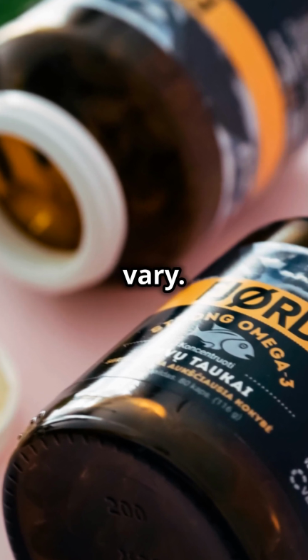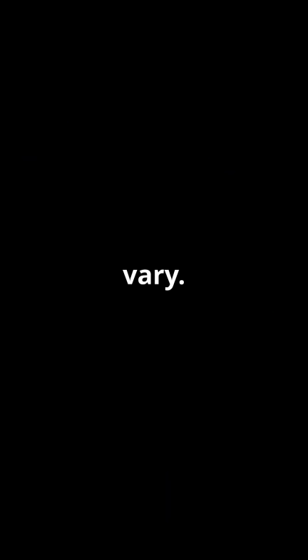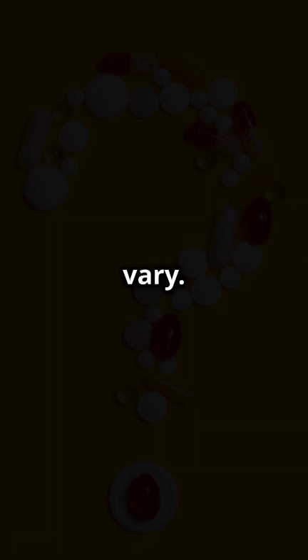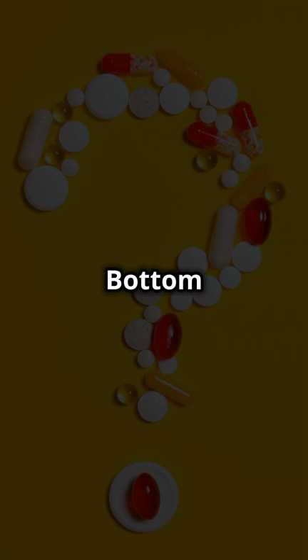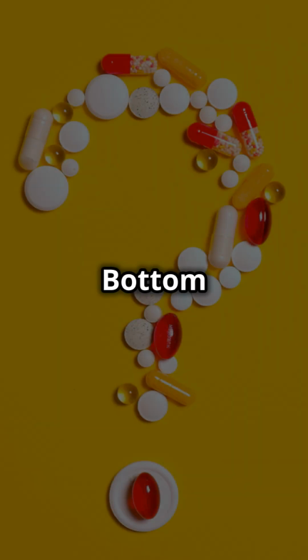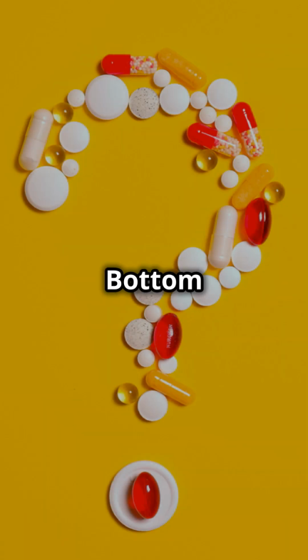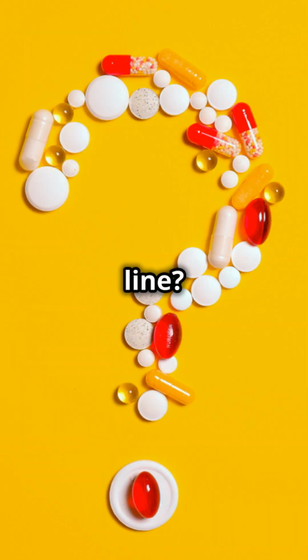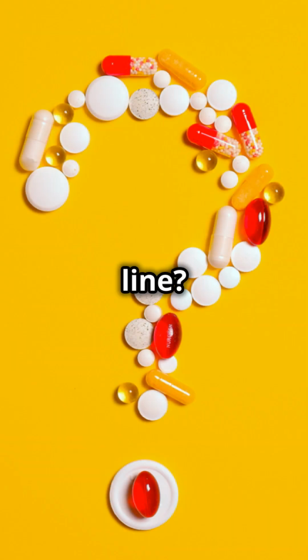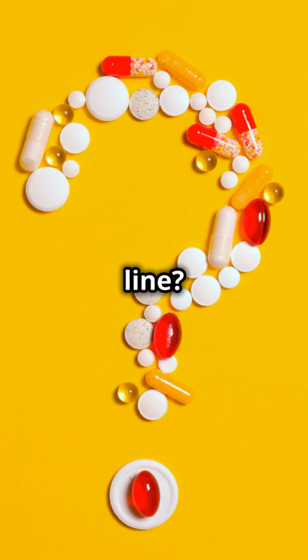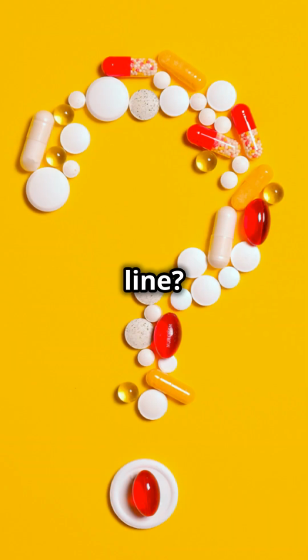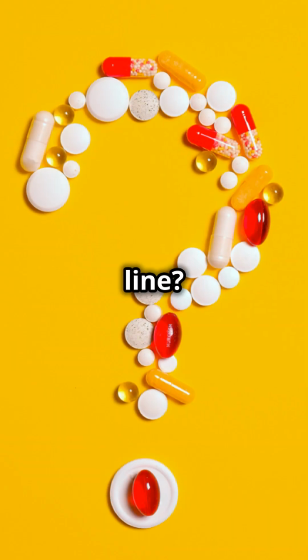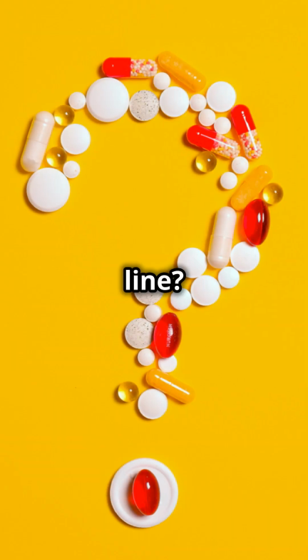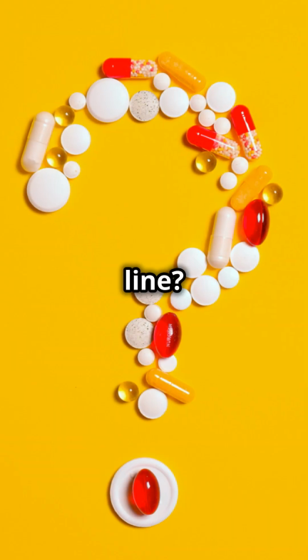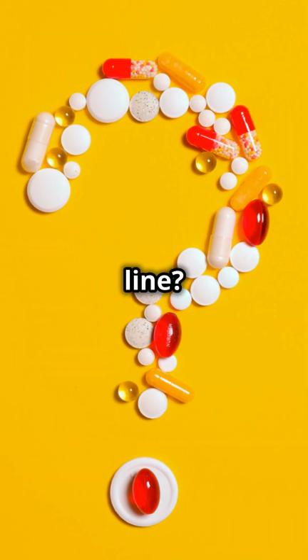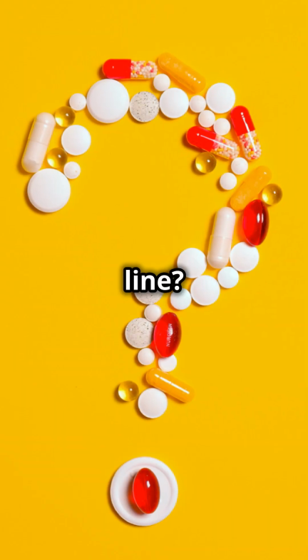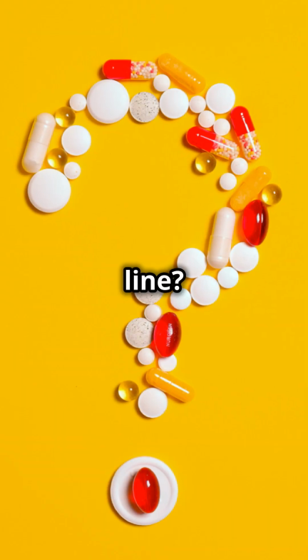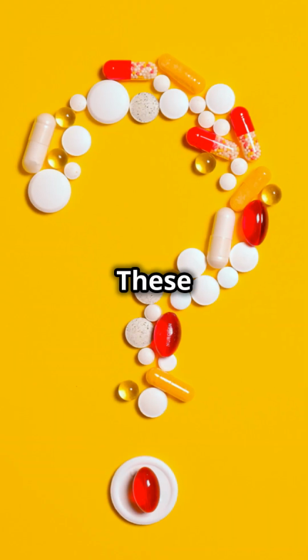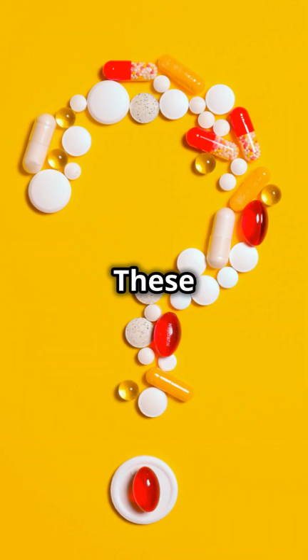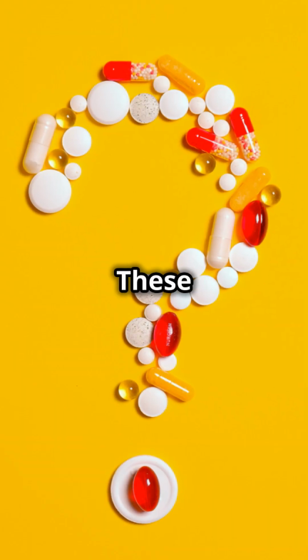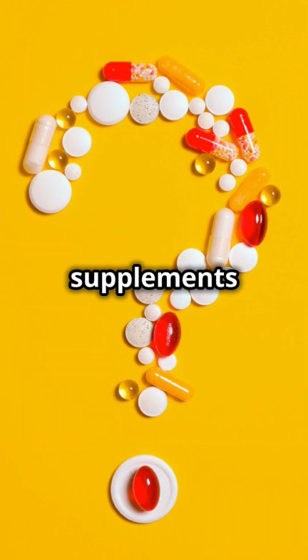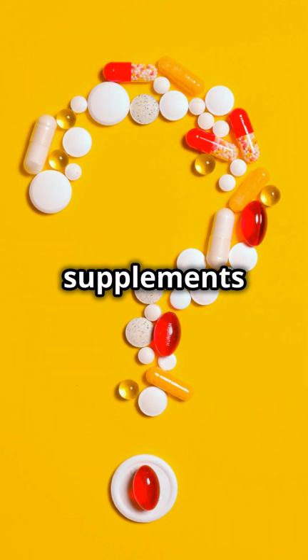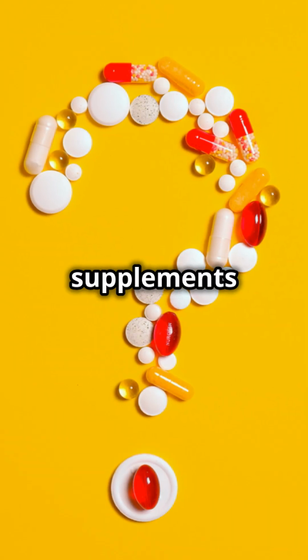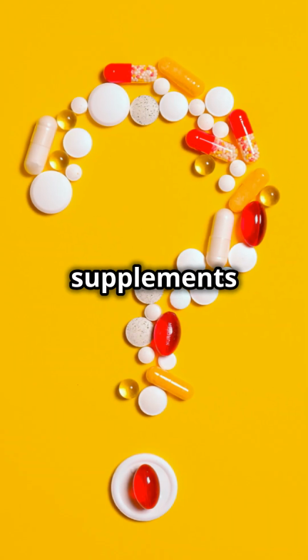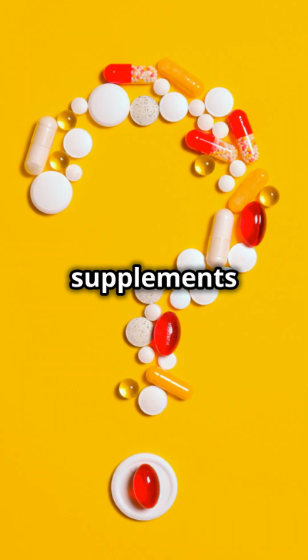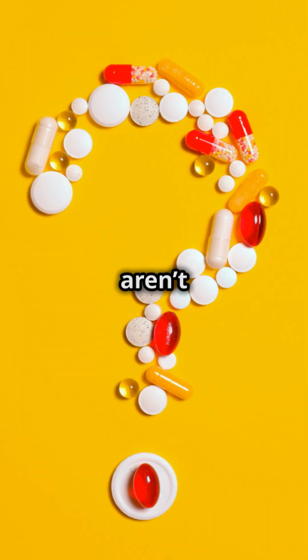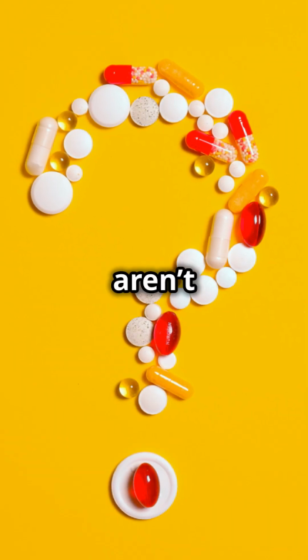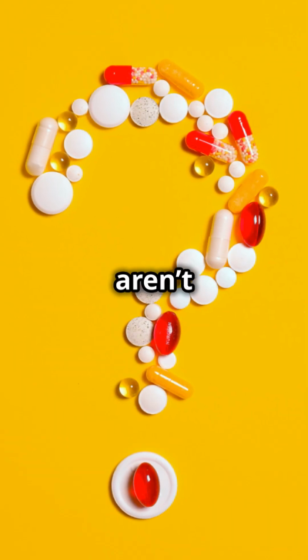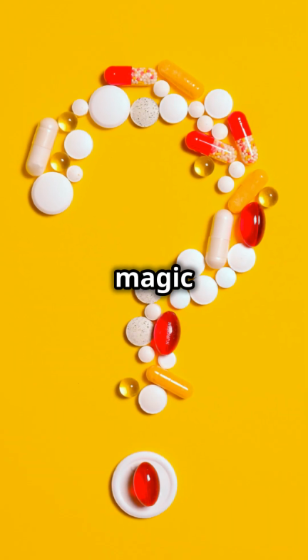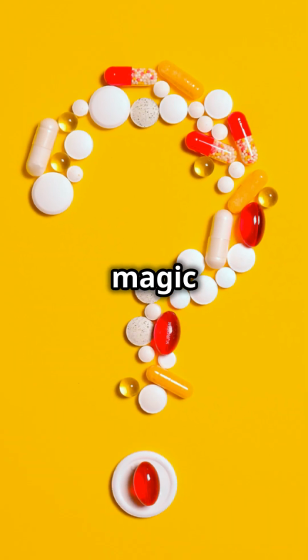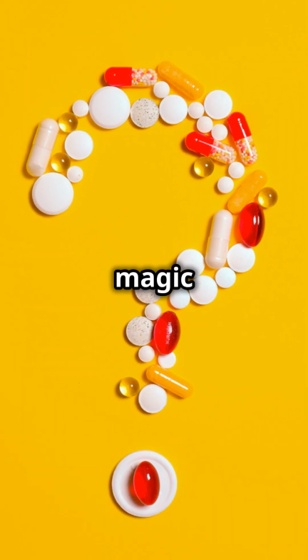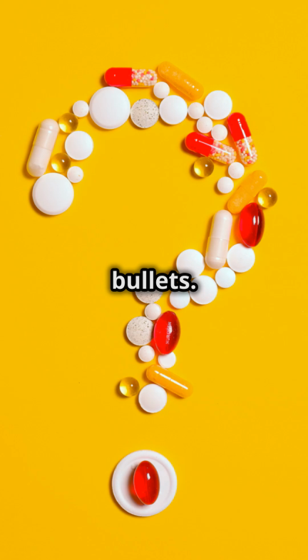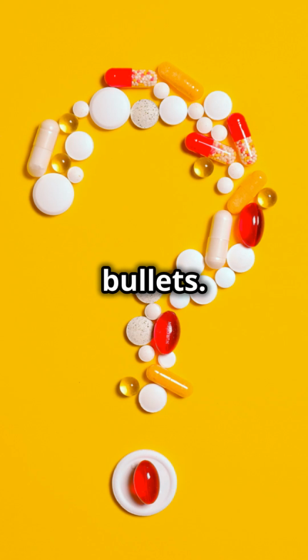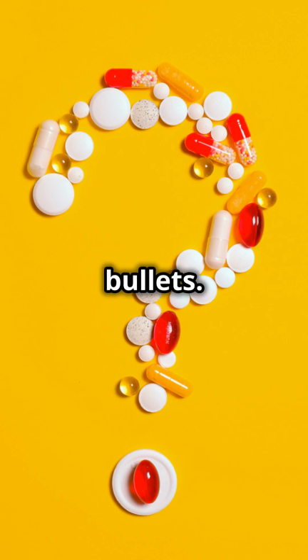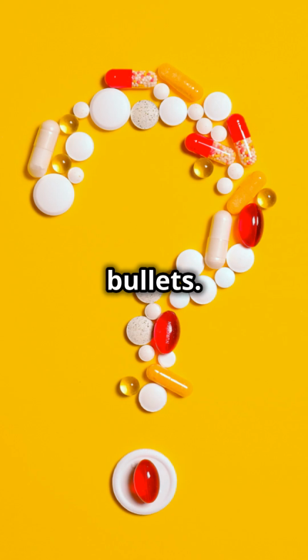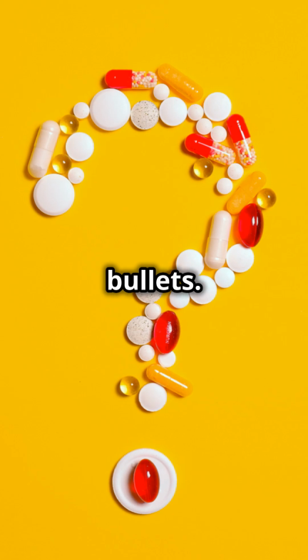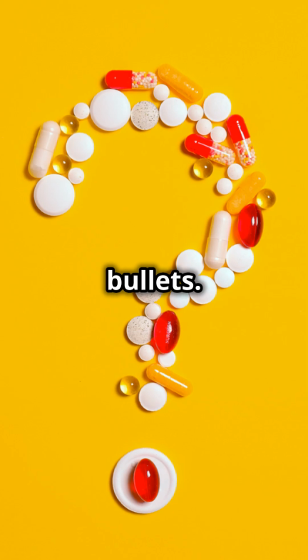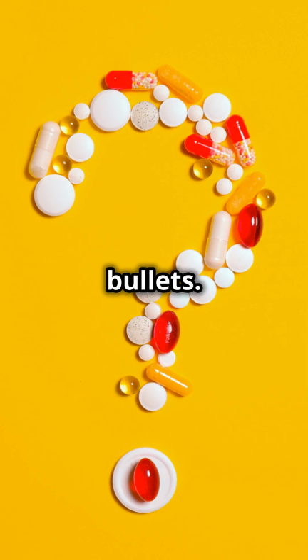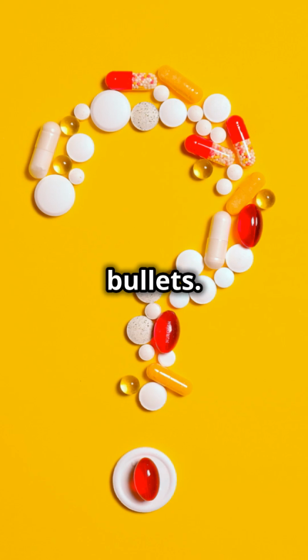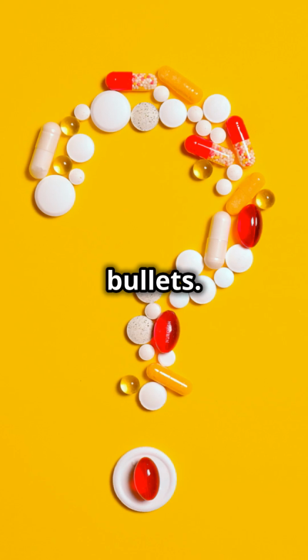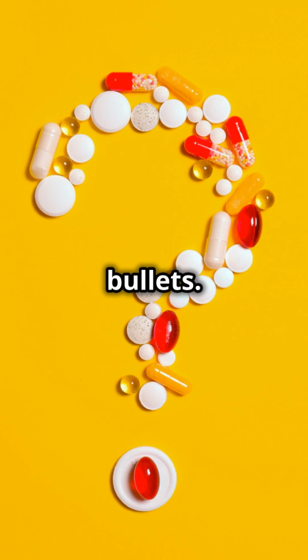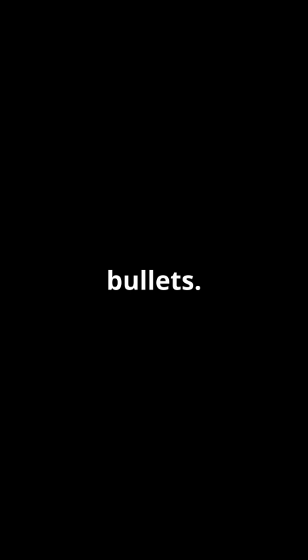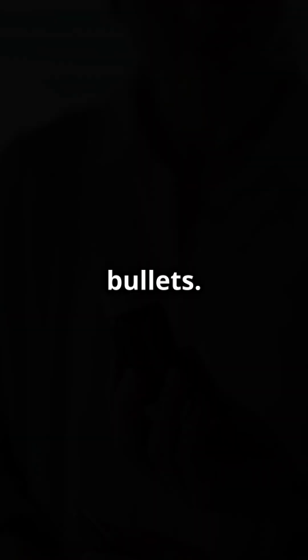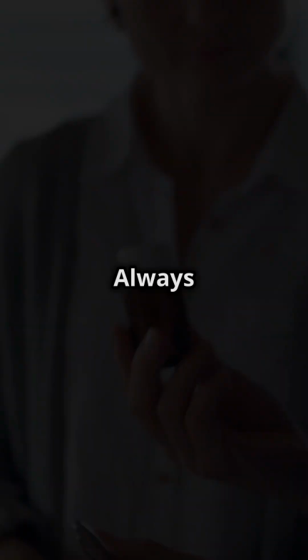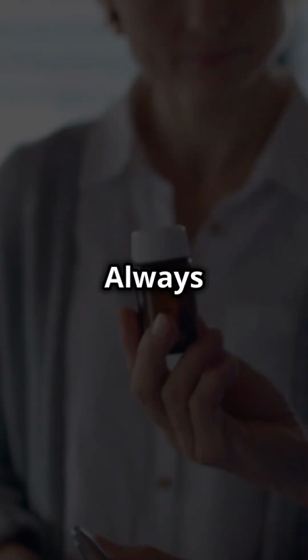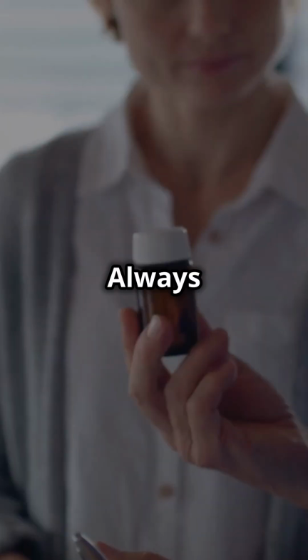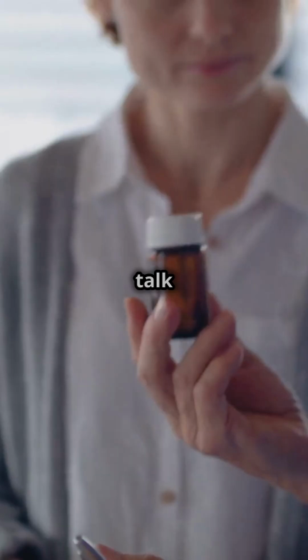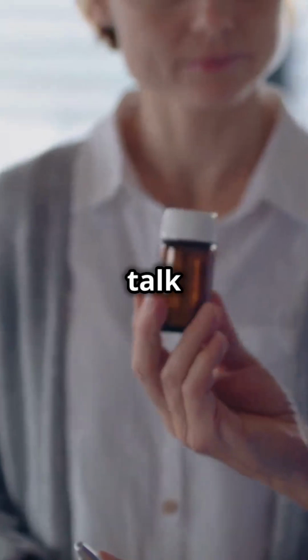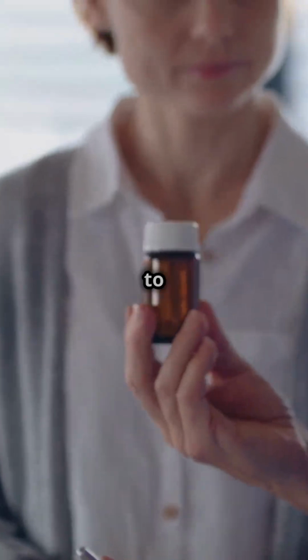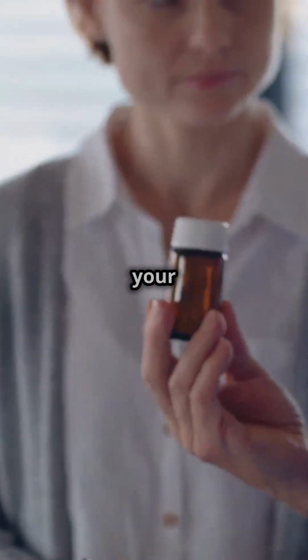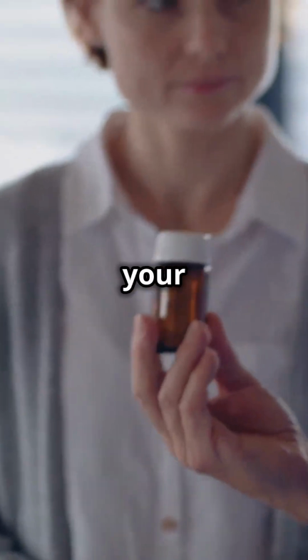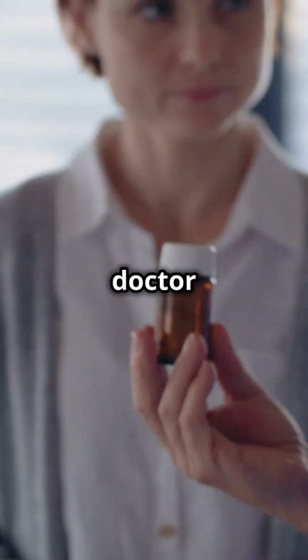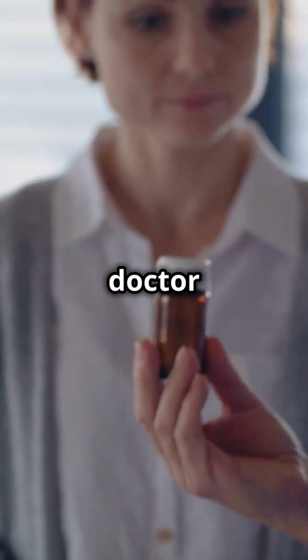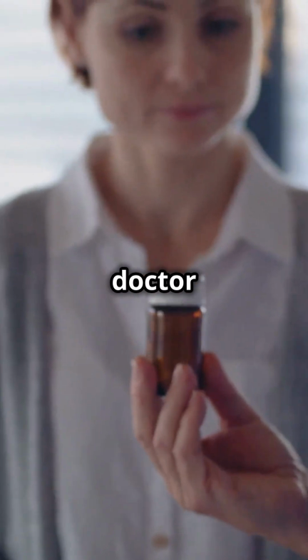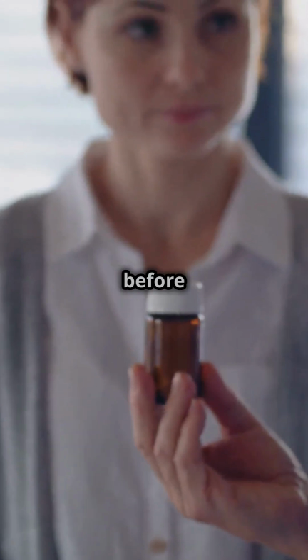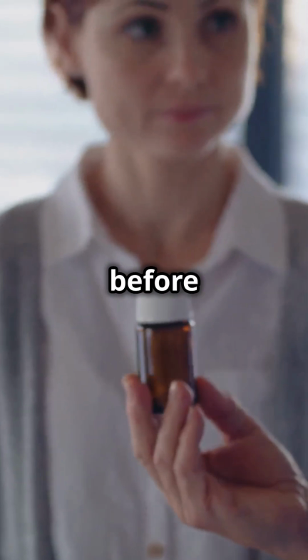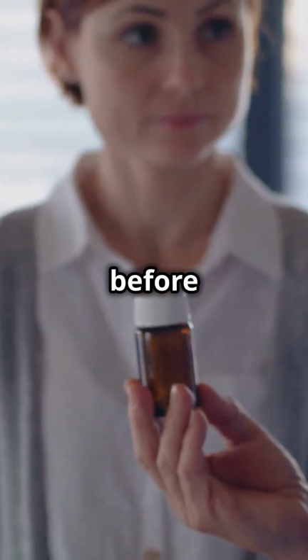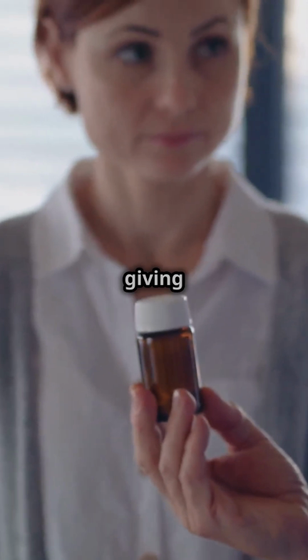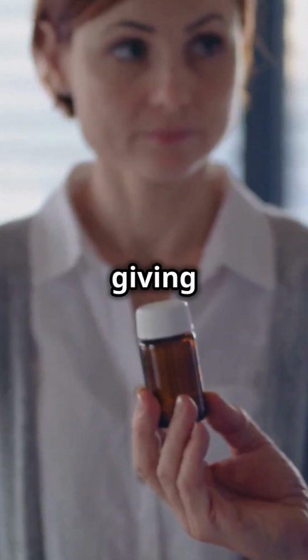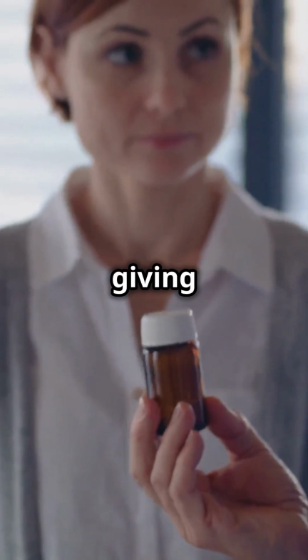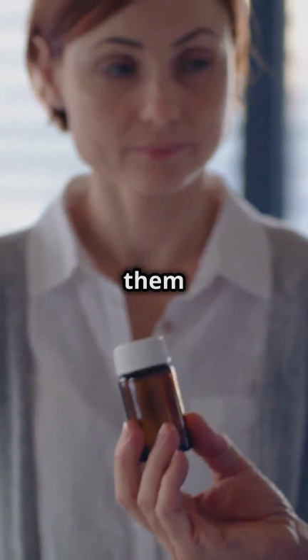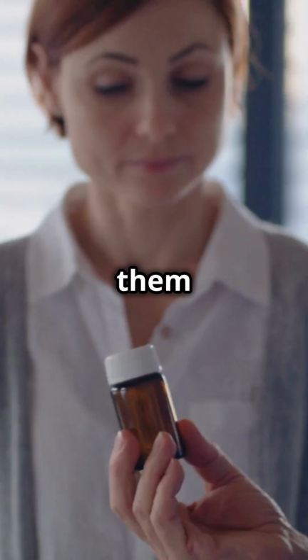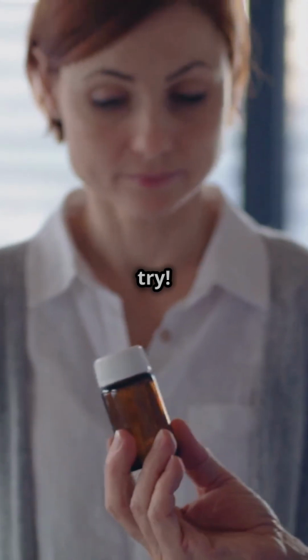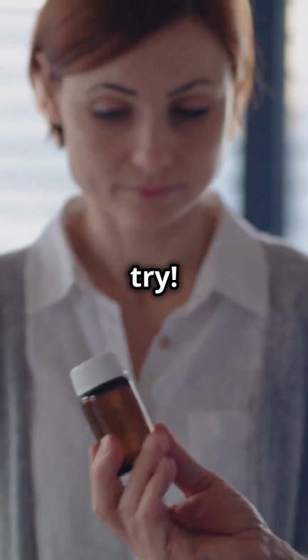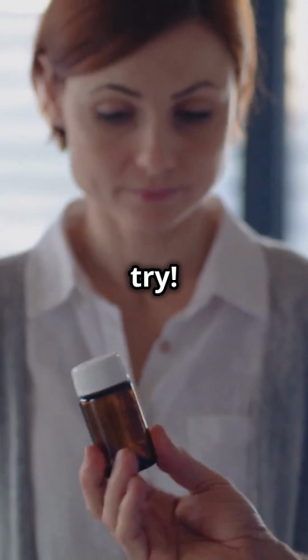Bottom line? These supplements aren't magic bullets. Always talk to your doctor before giving them a try.